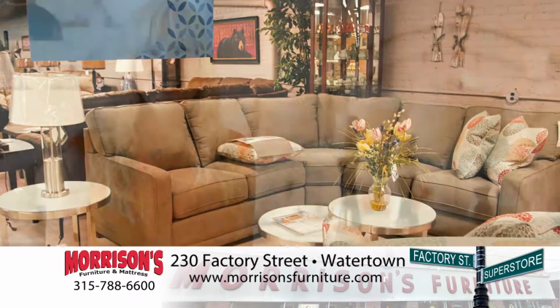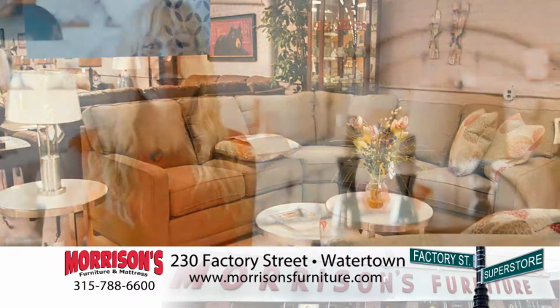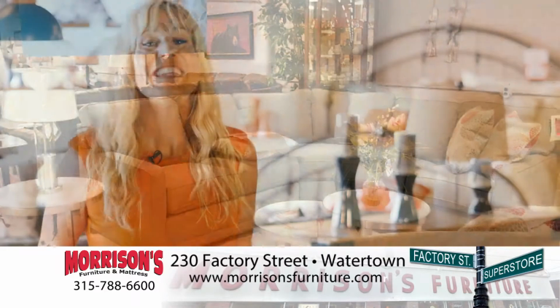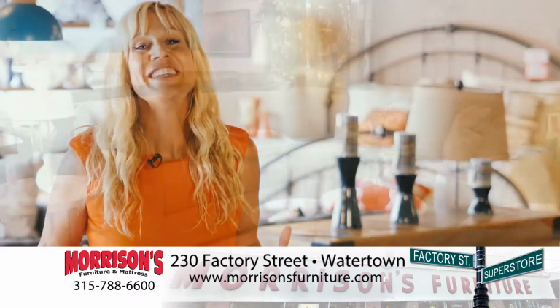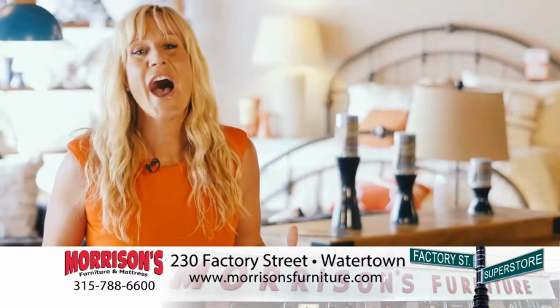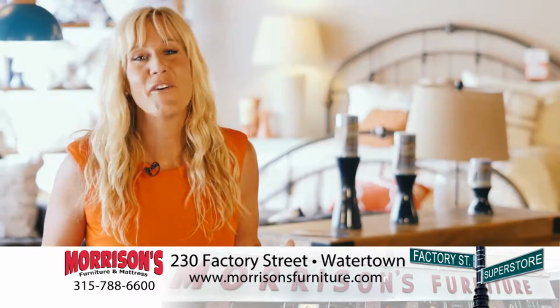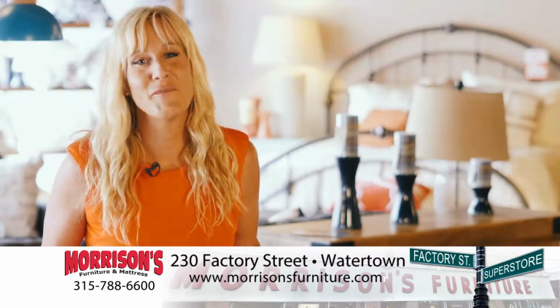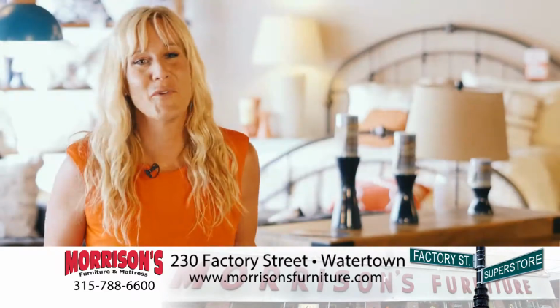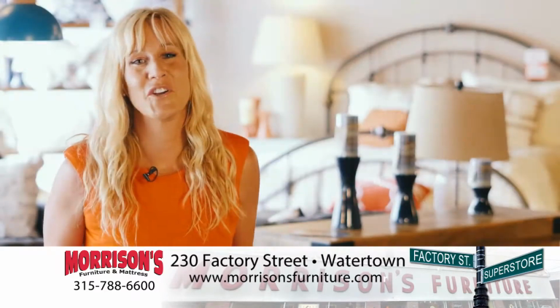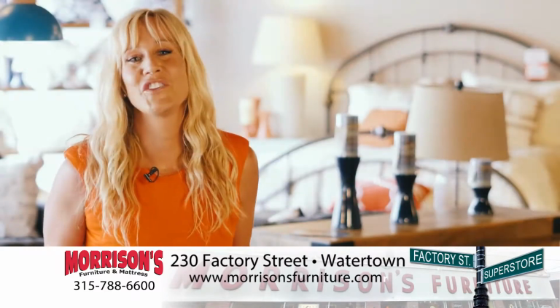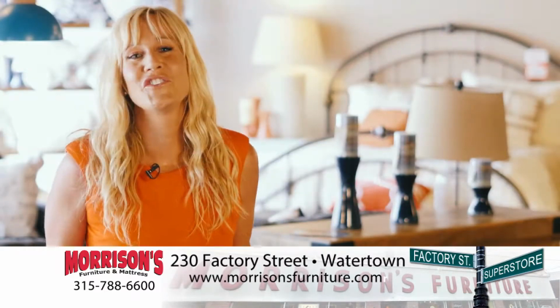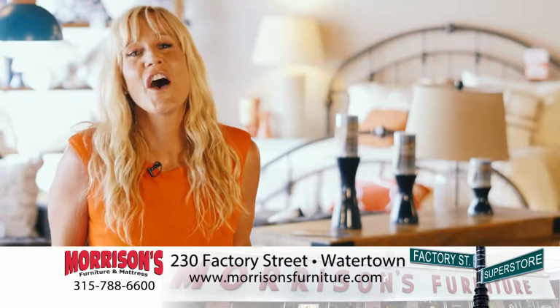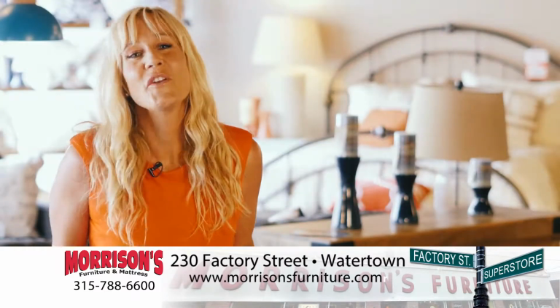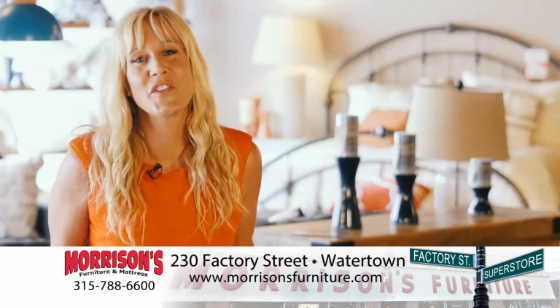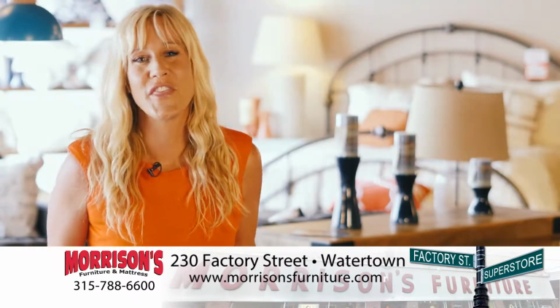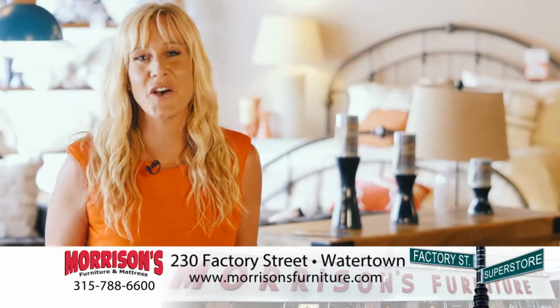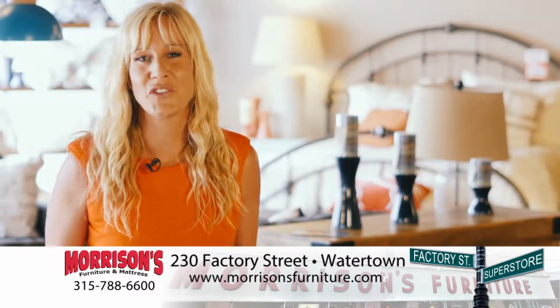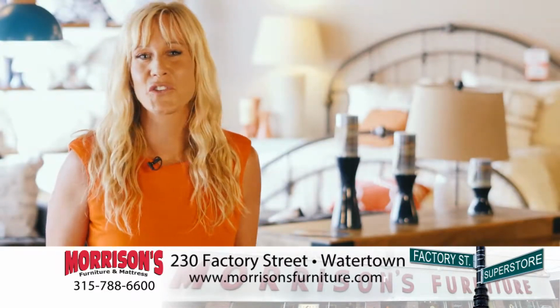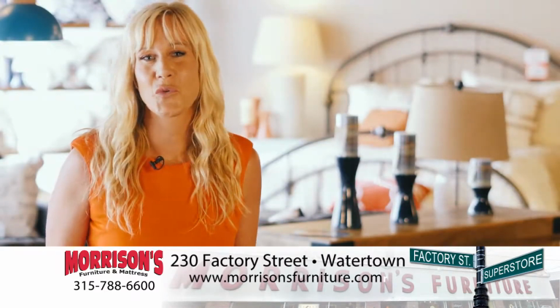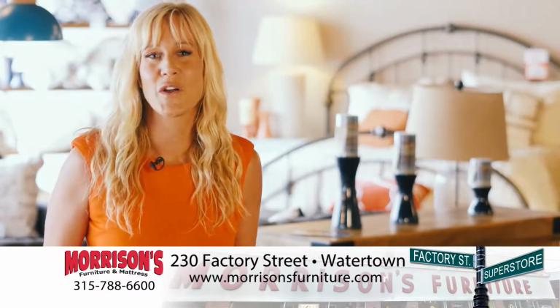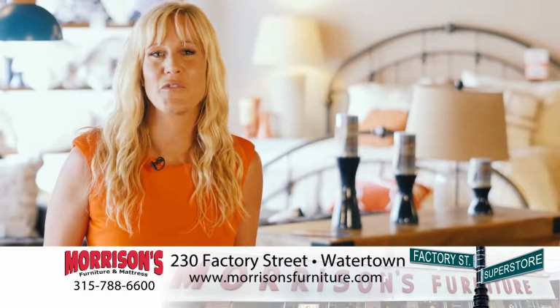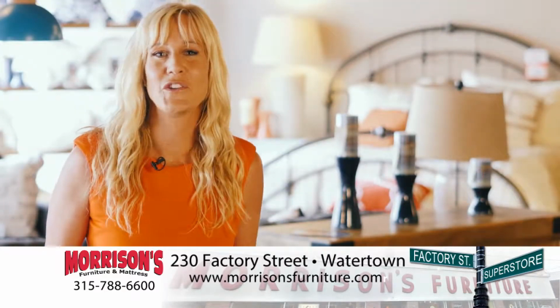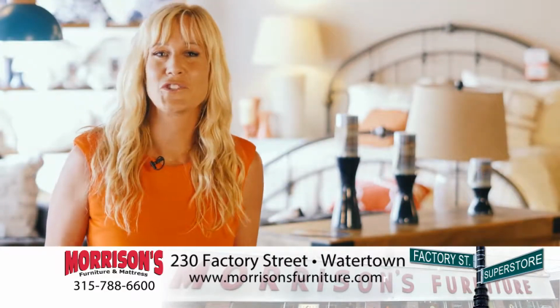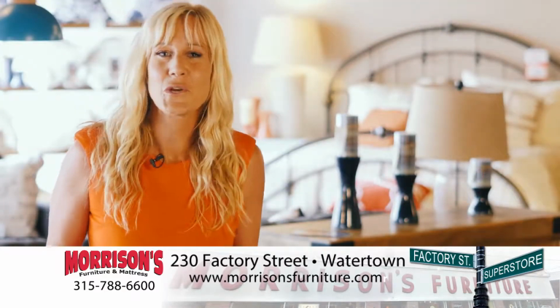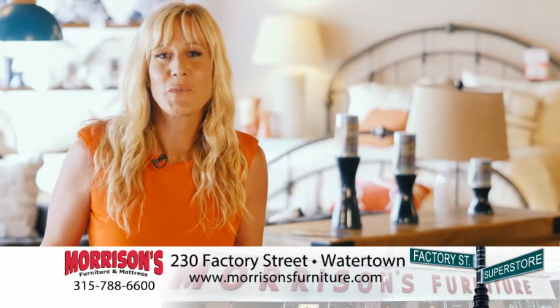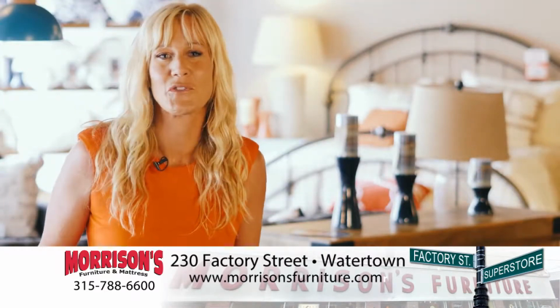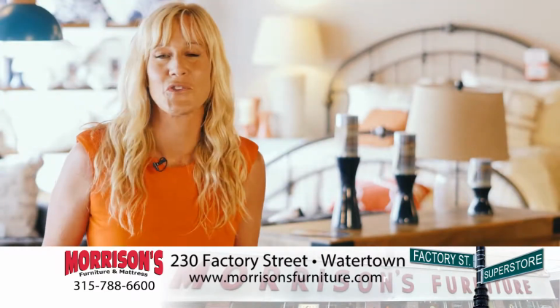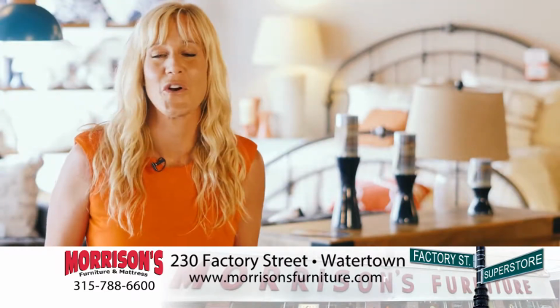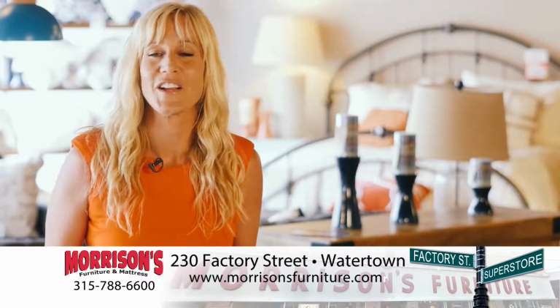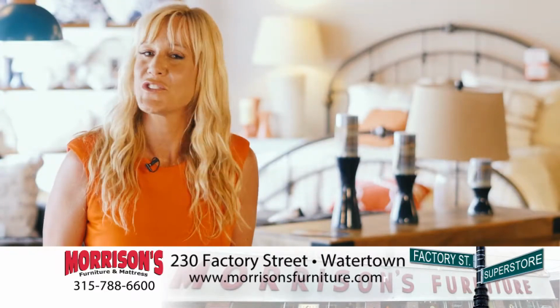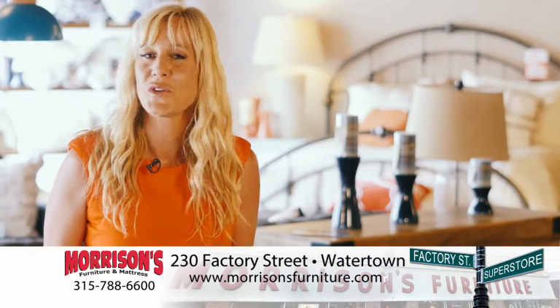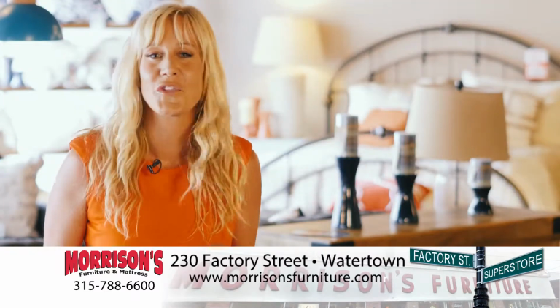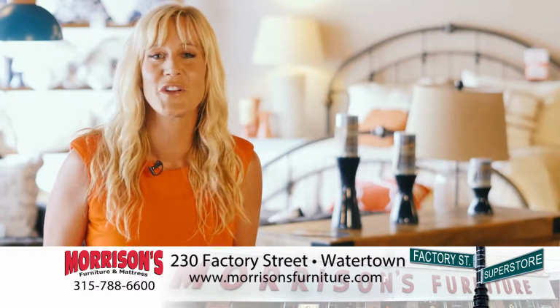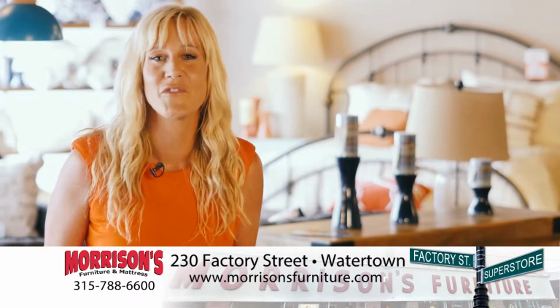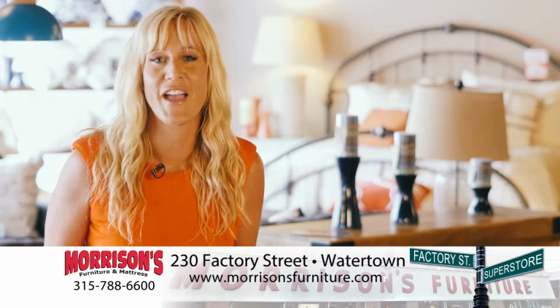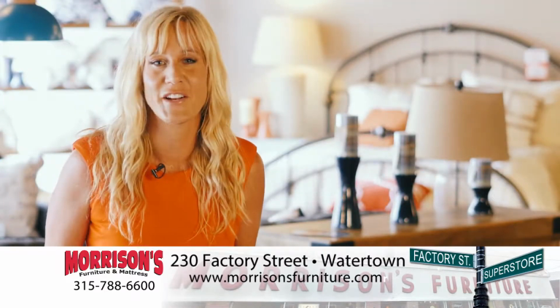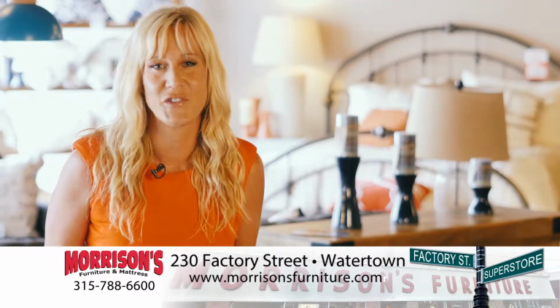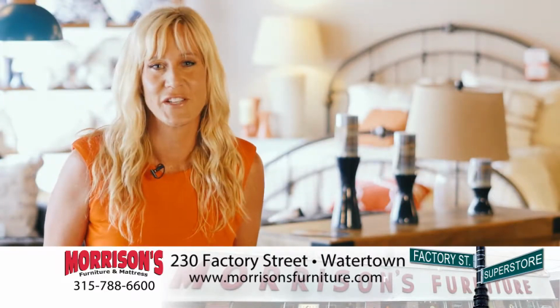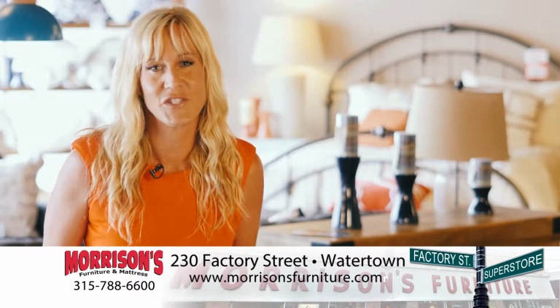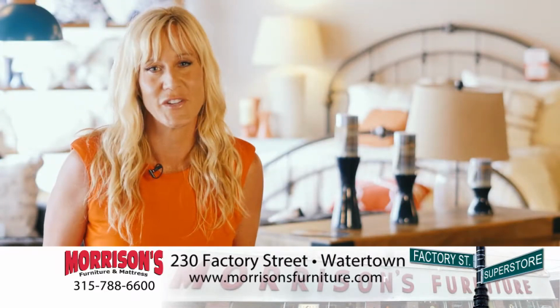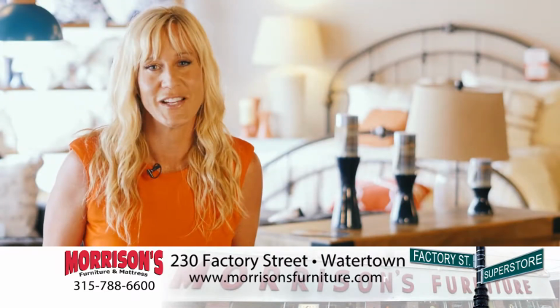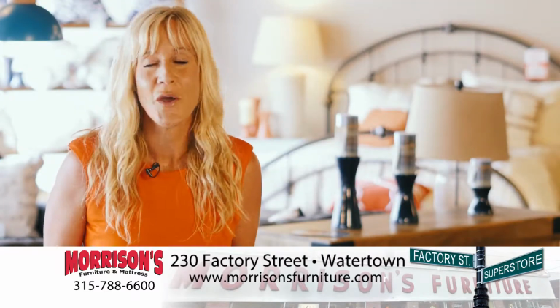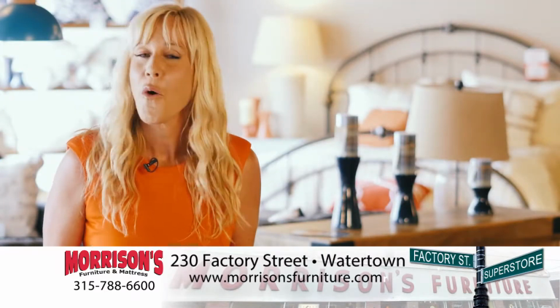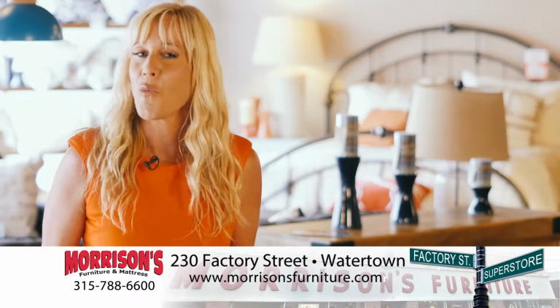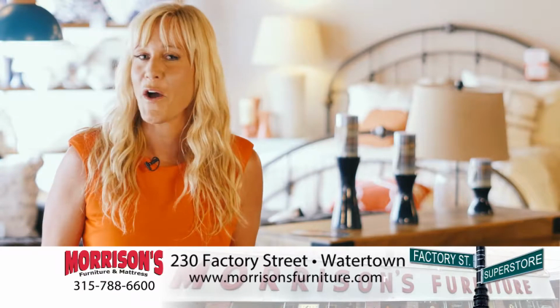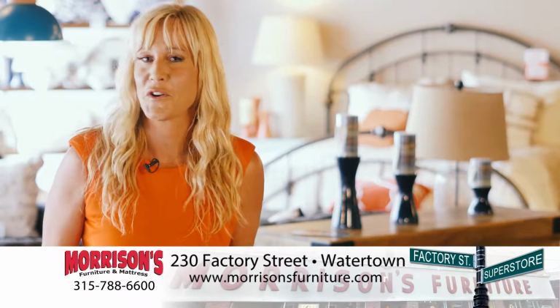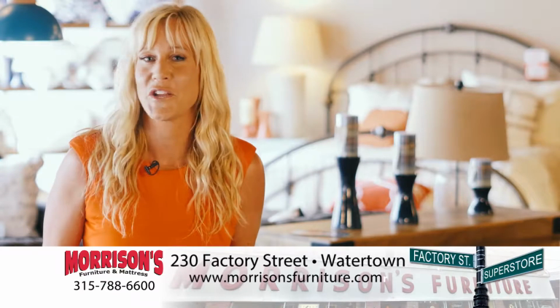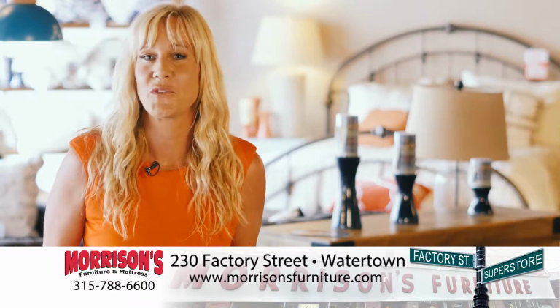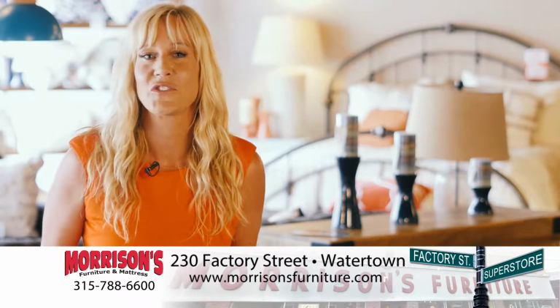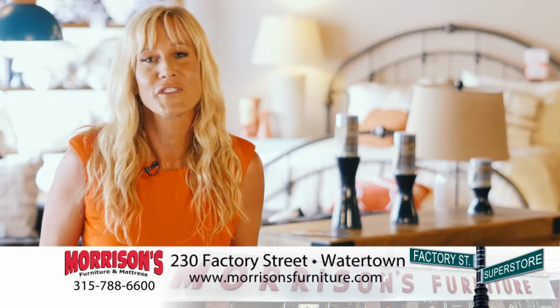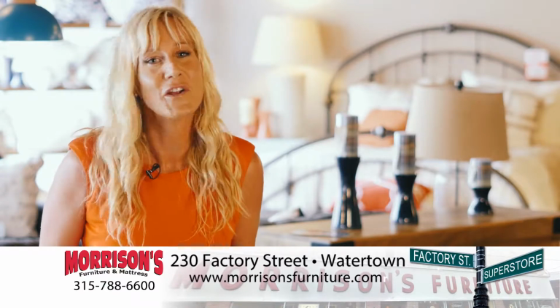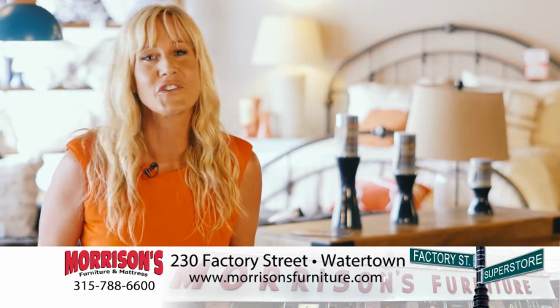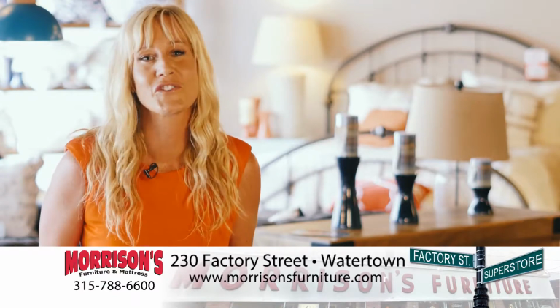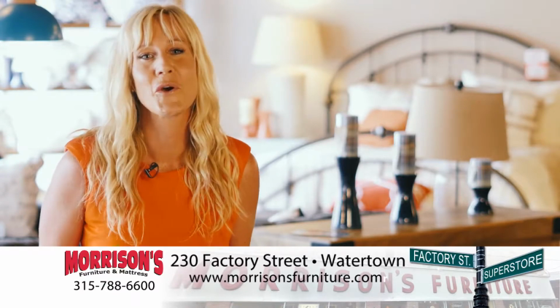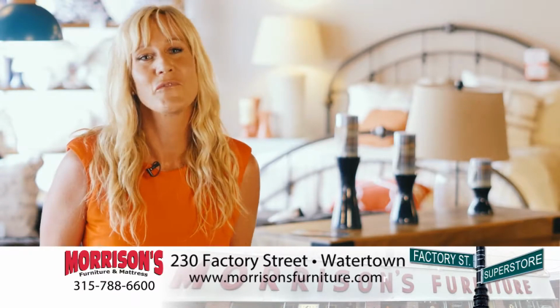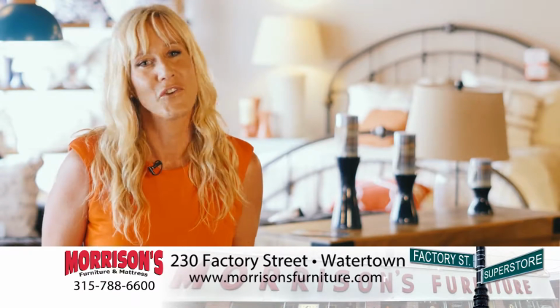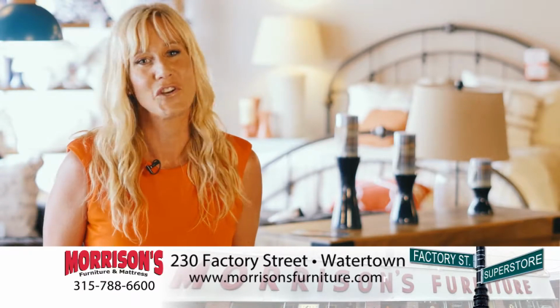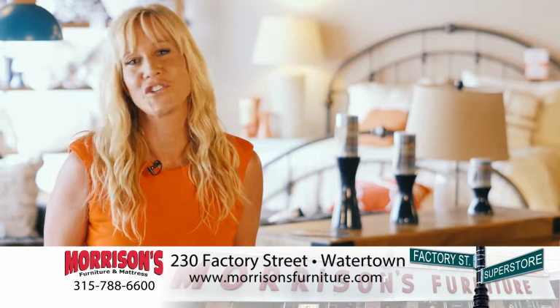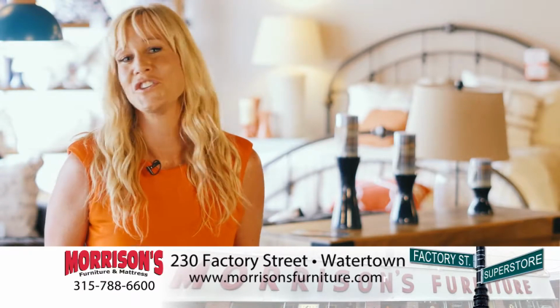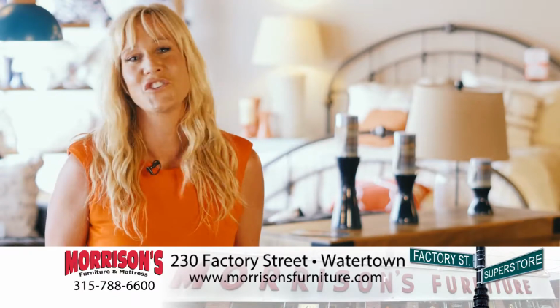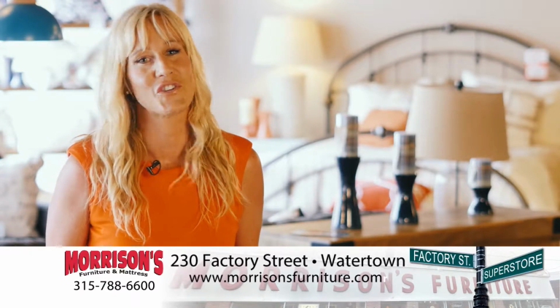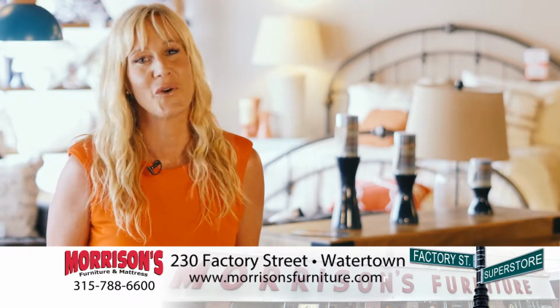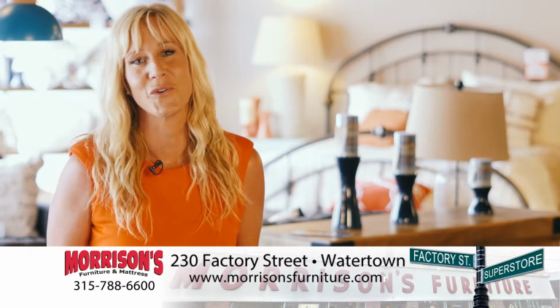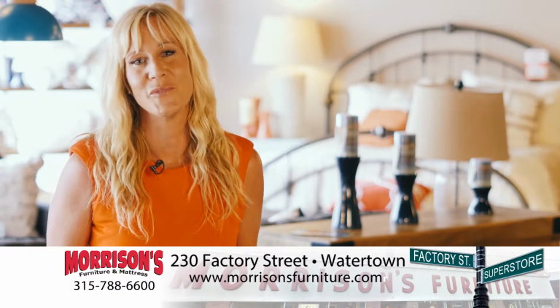Now at Morrison's 100,000 square foot superstore at 230 Factory Street, Watertown's largest home furnishing showroom.